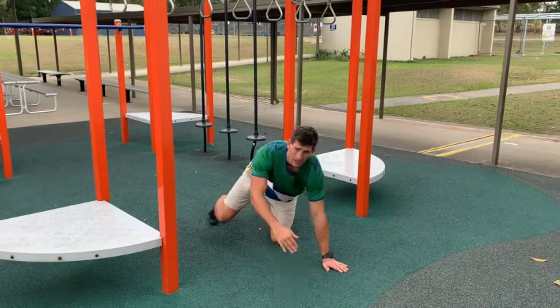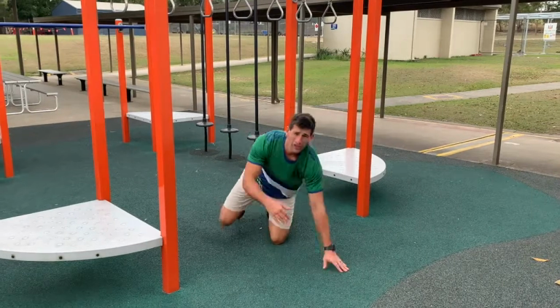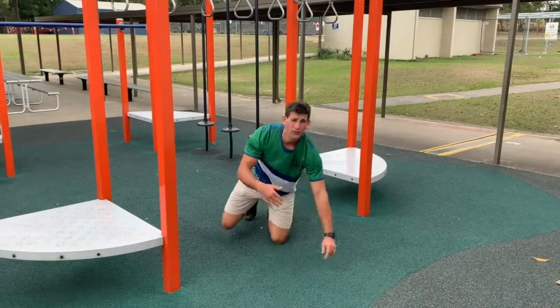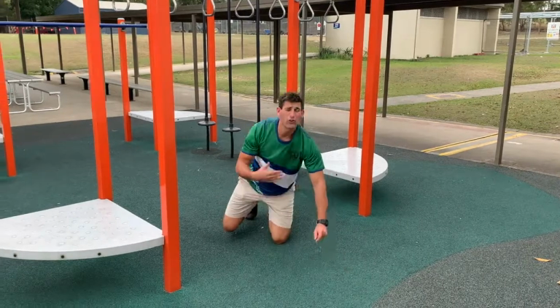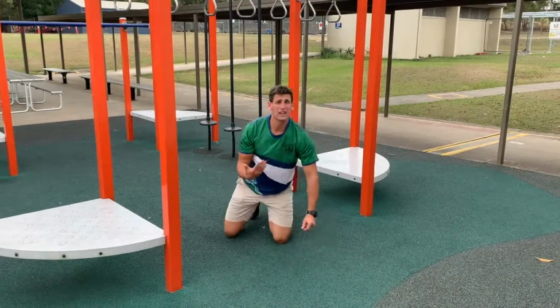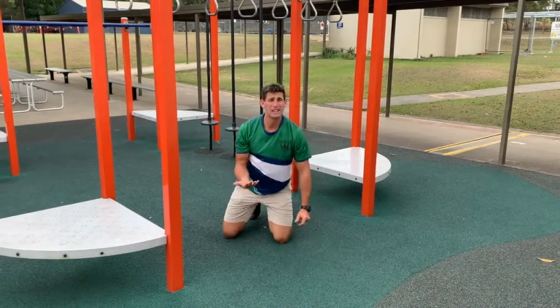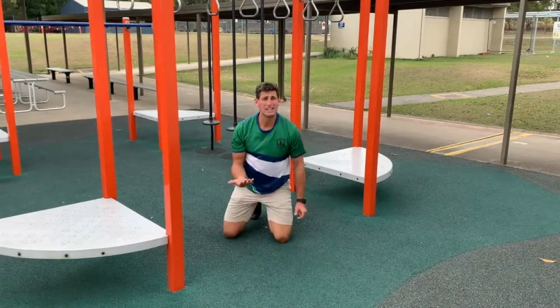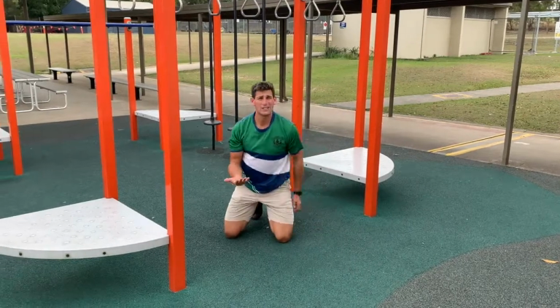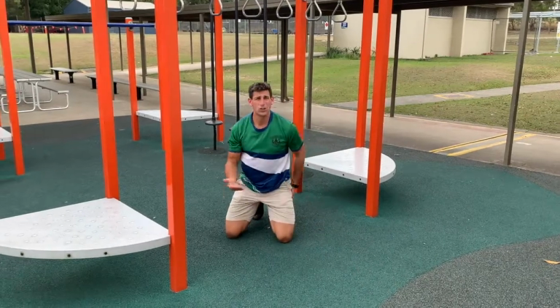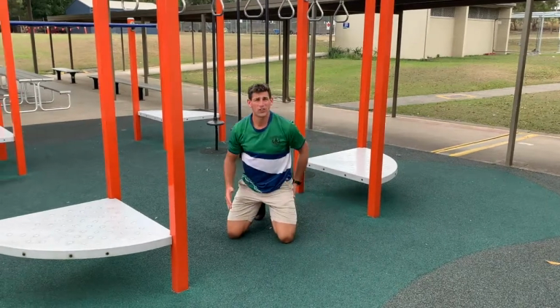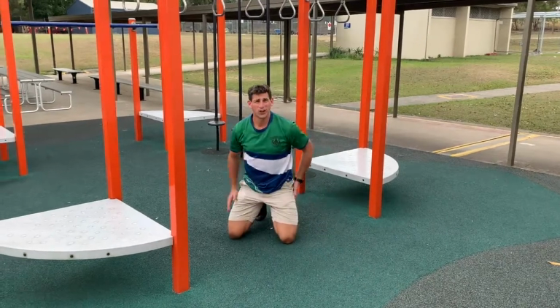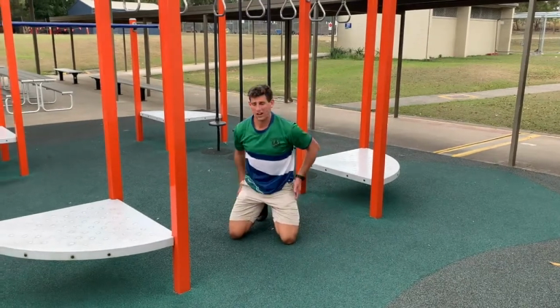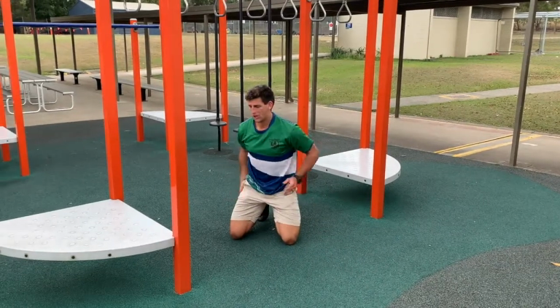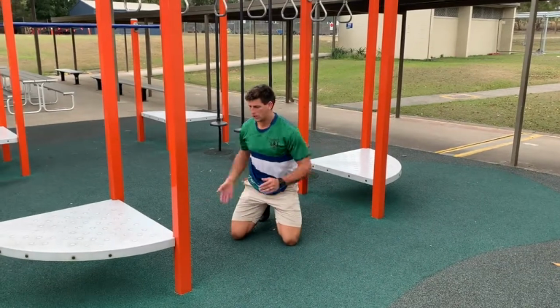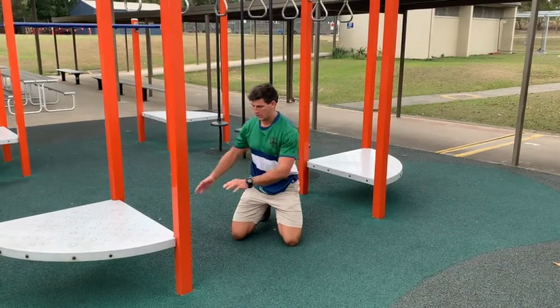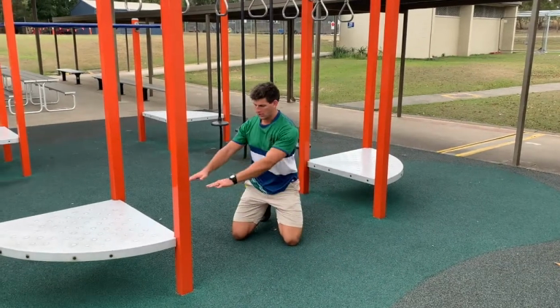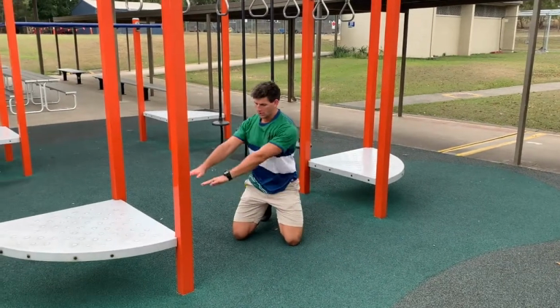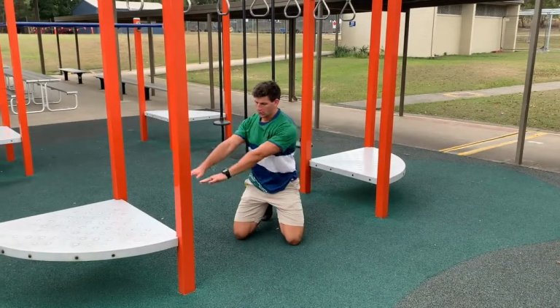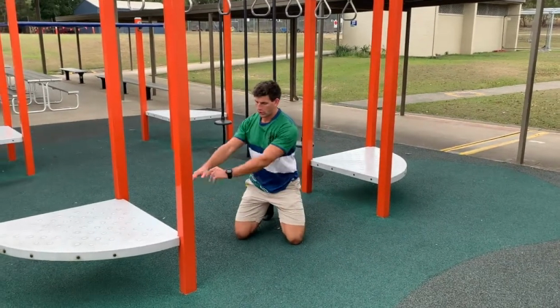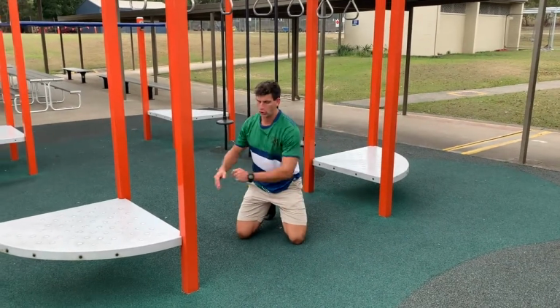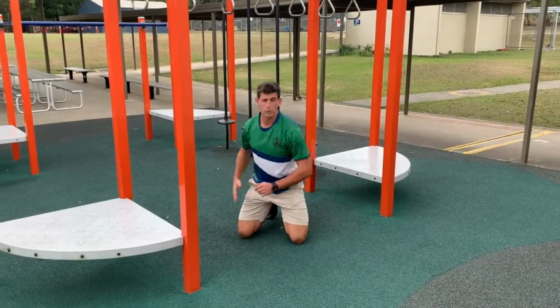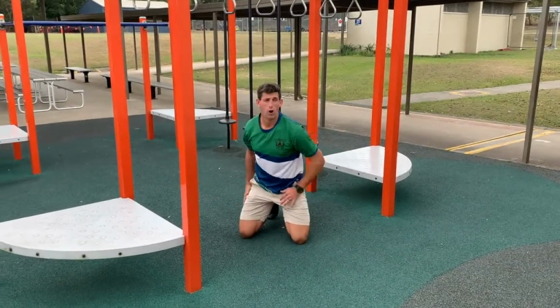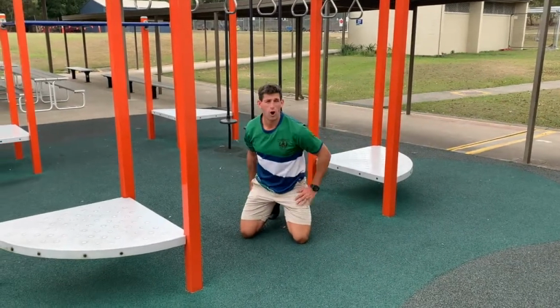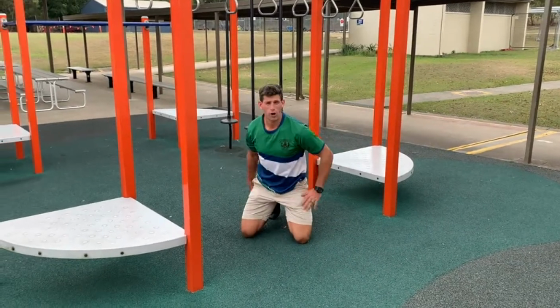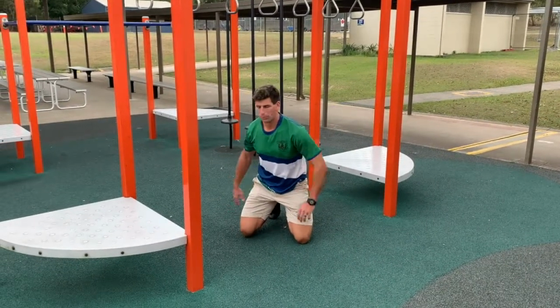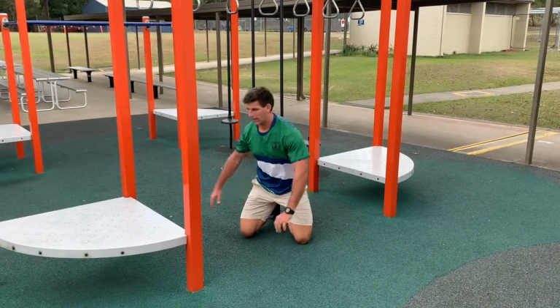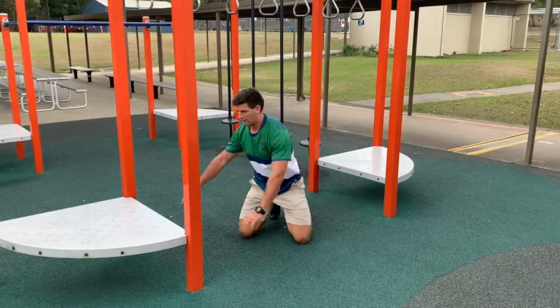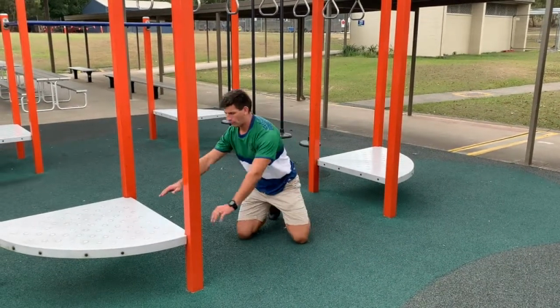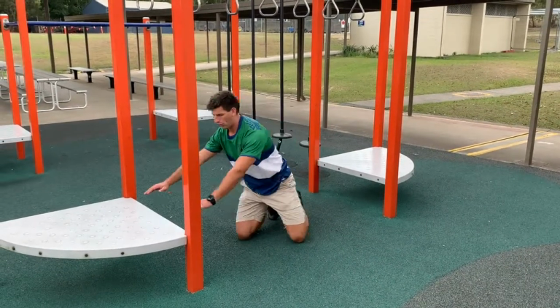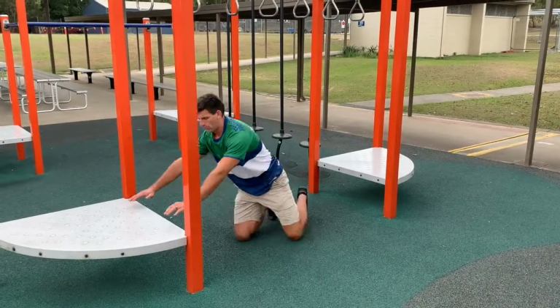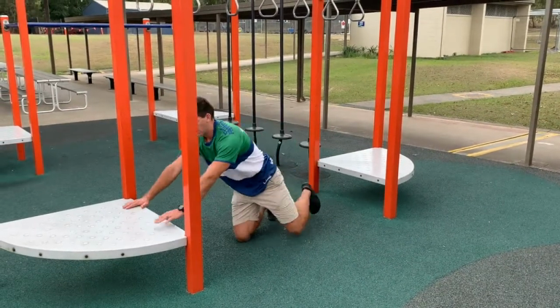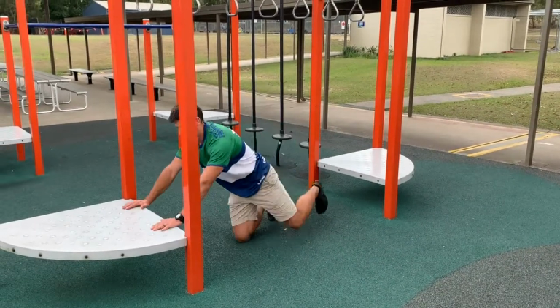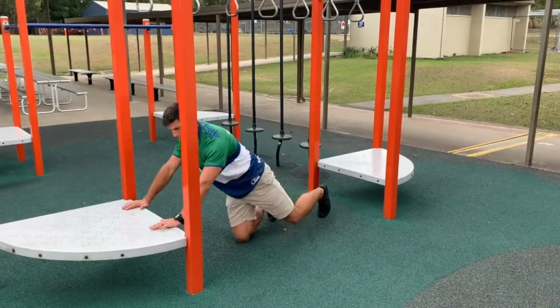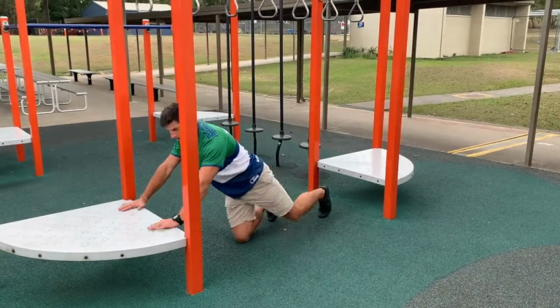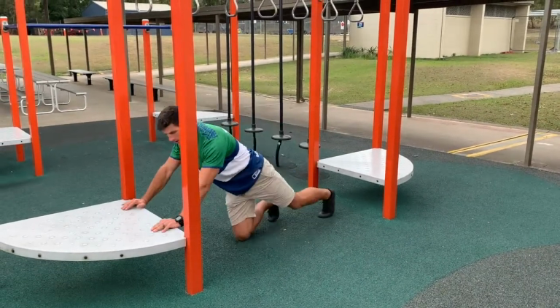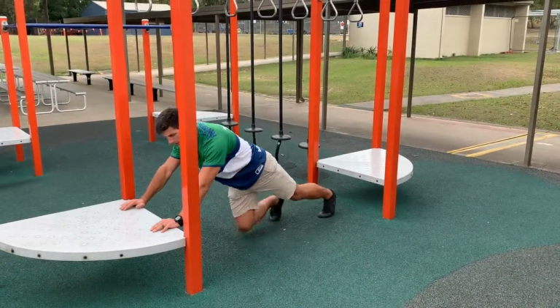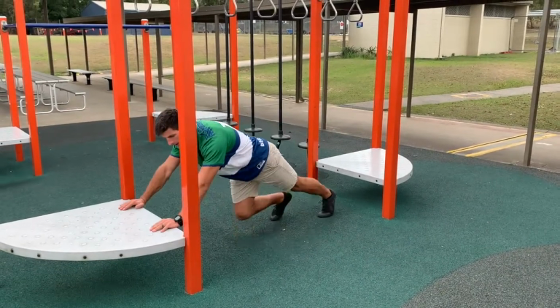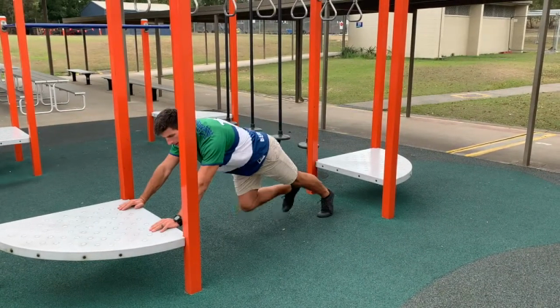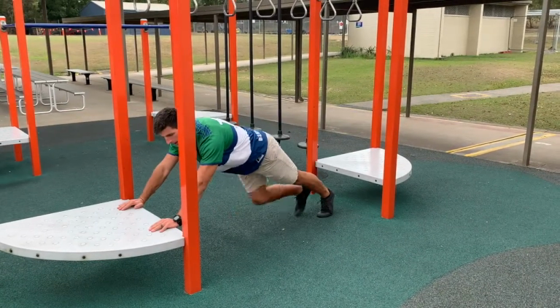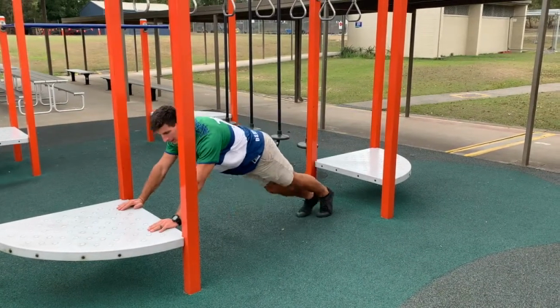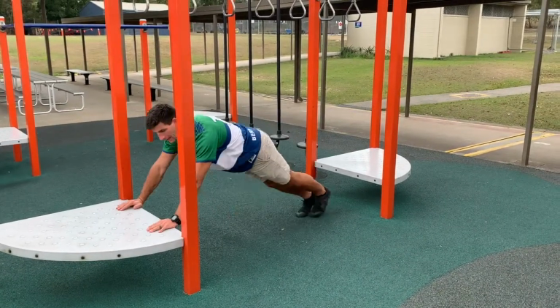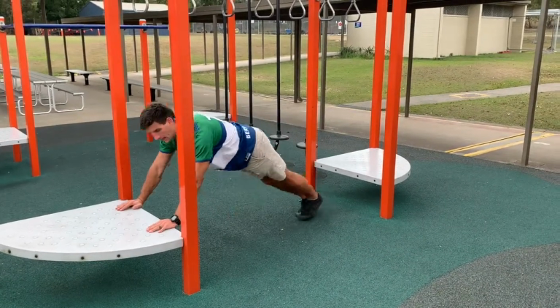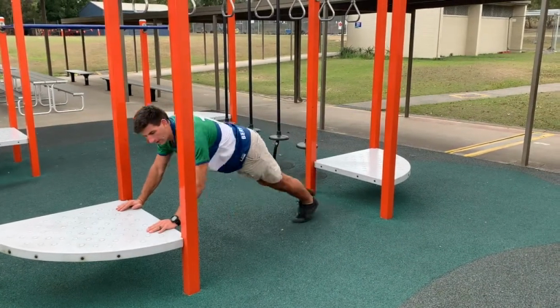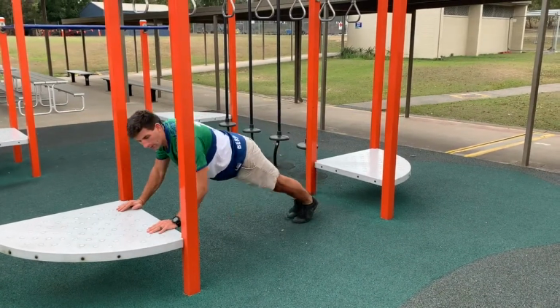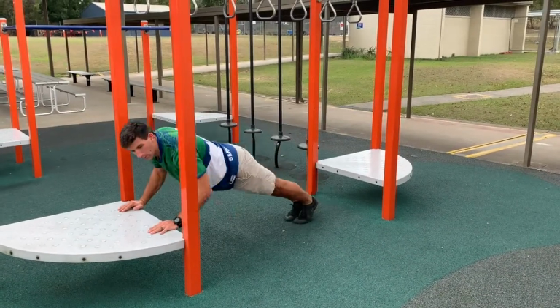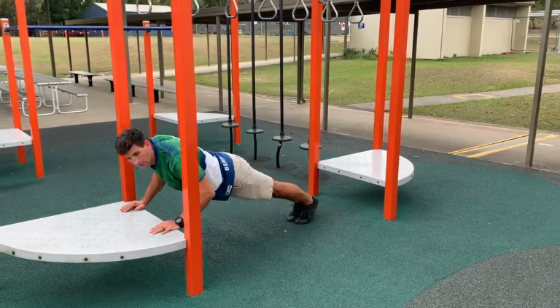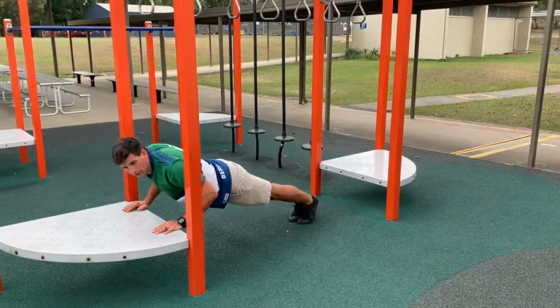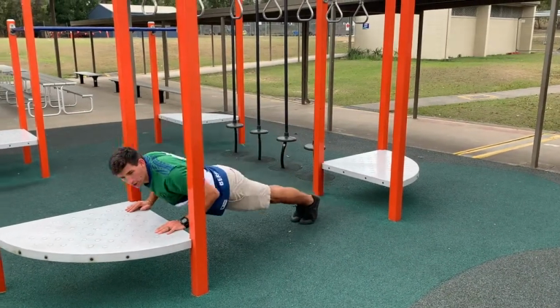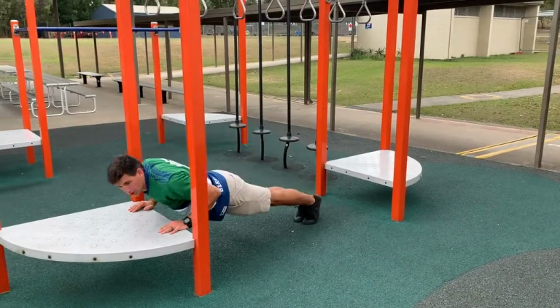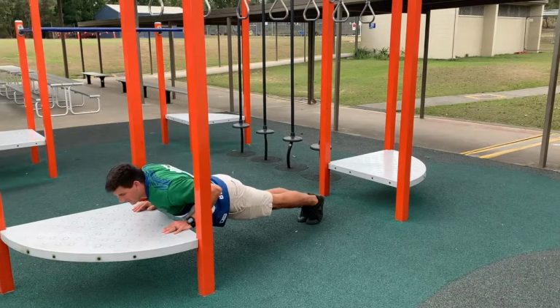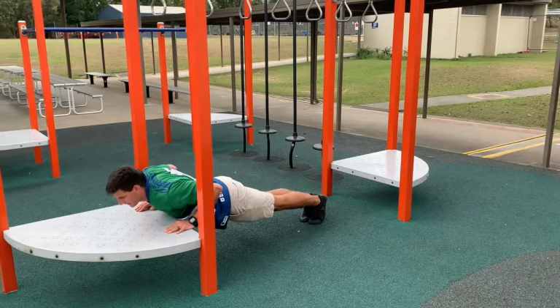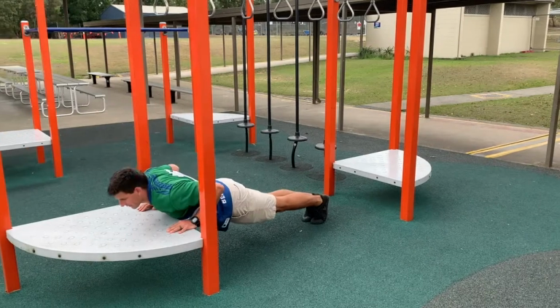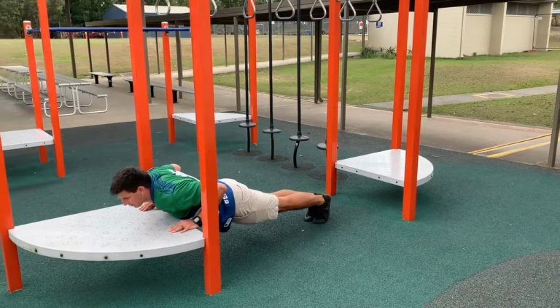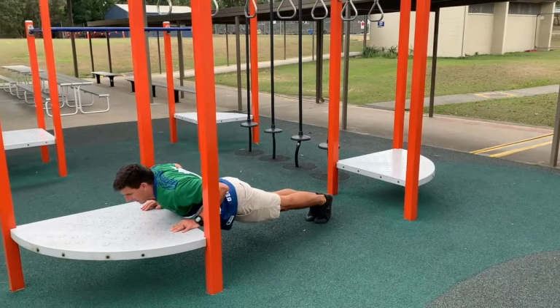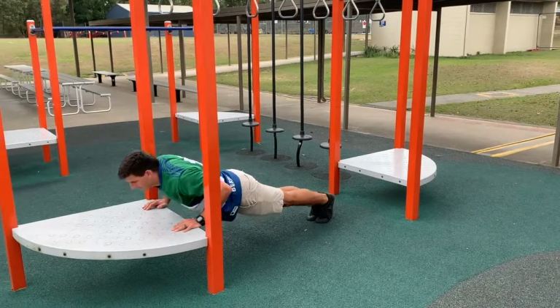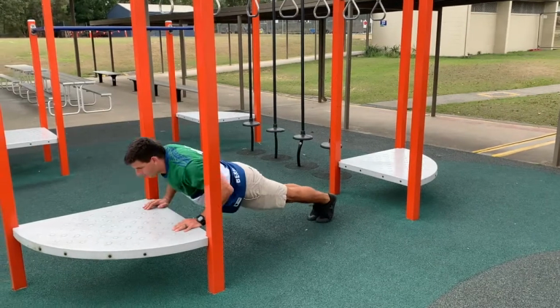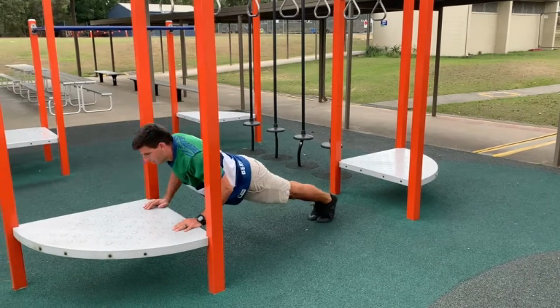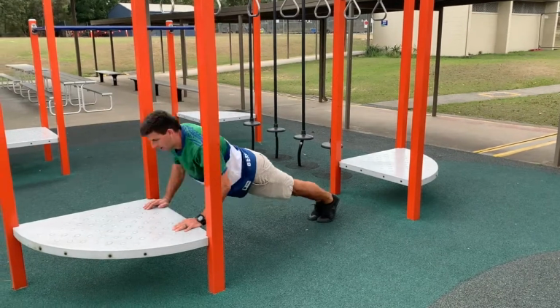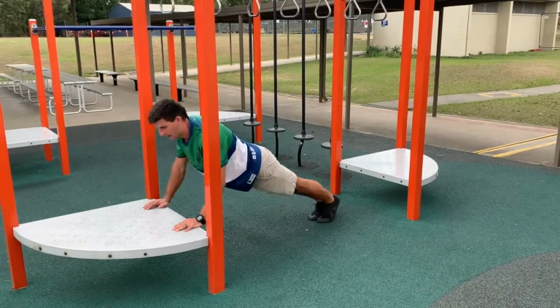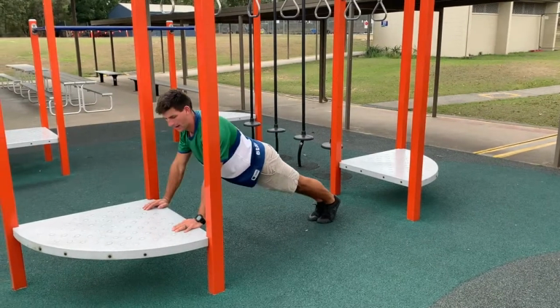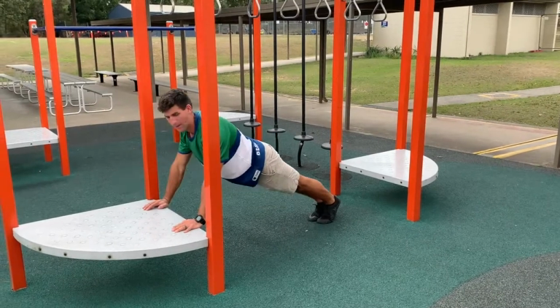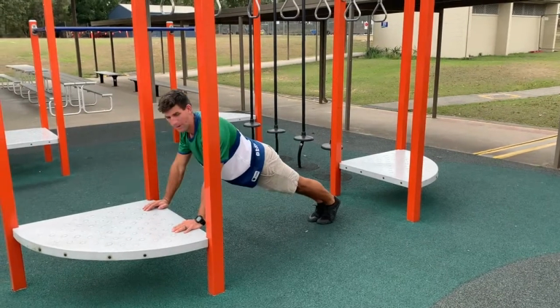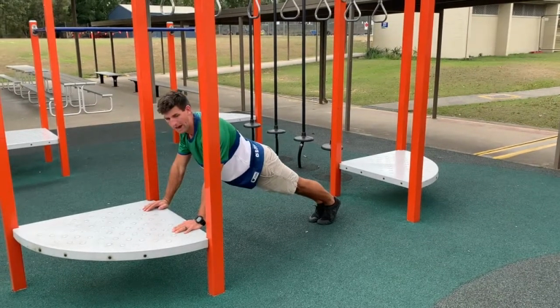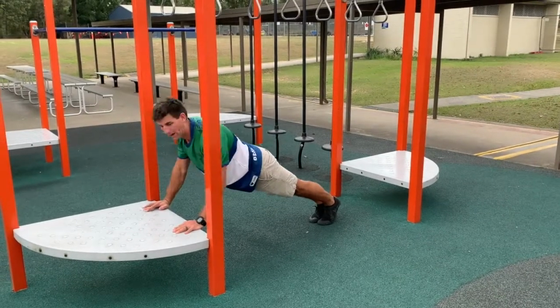For an easier variation, you can do them on a platform. Again, bring your chest to the platform and back up.